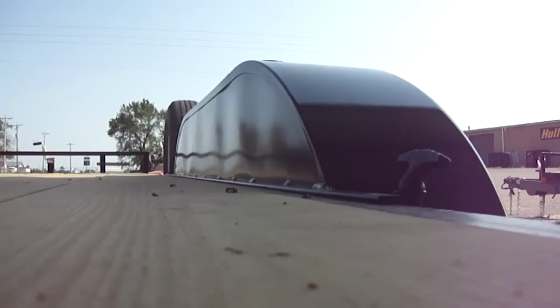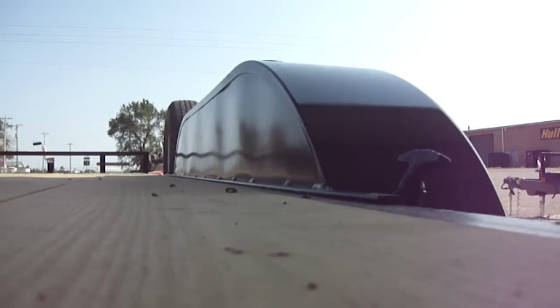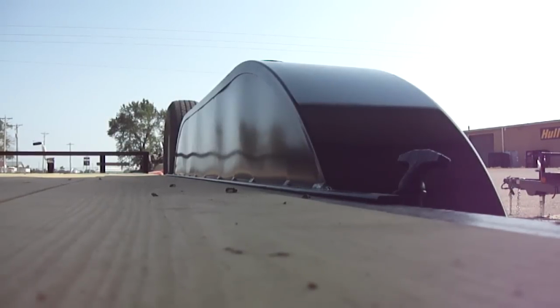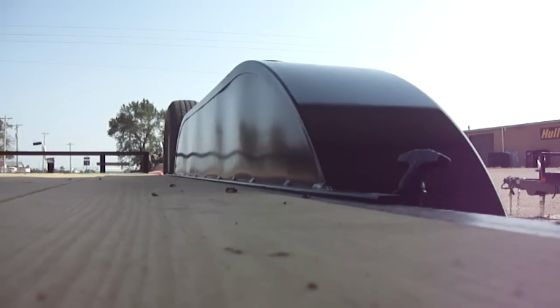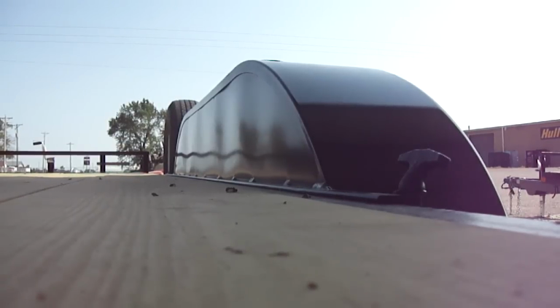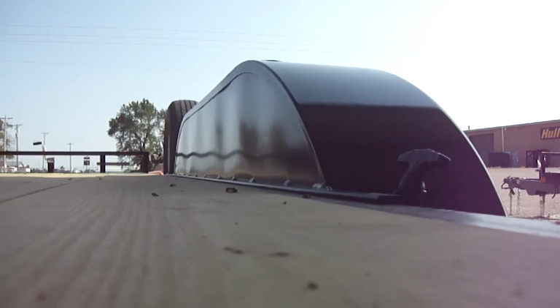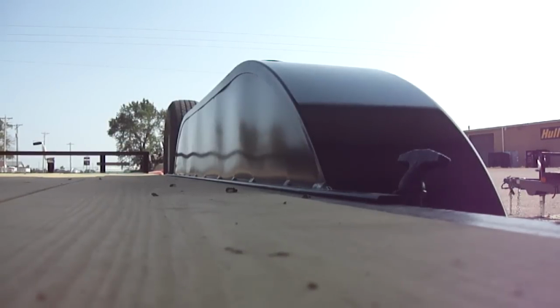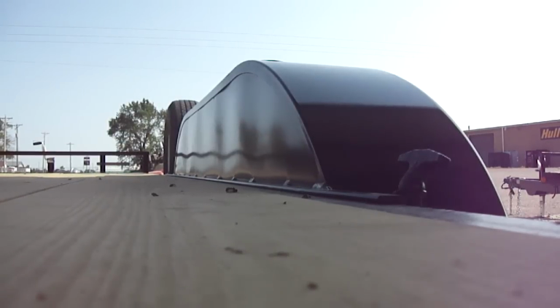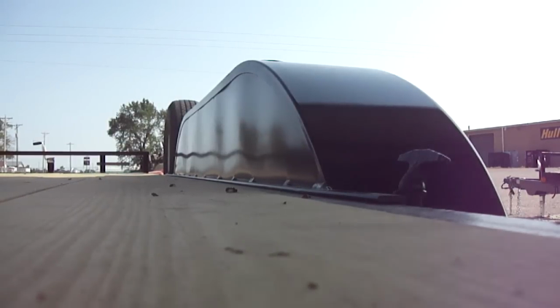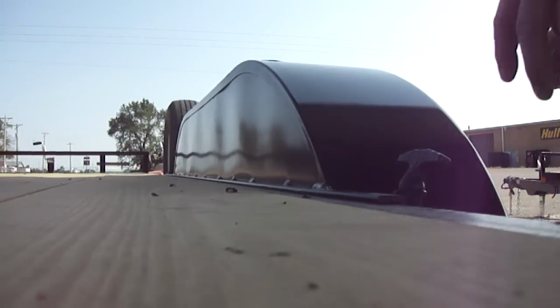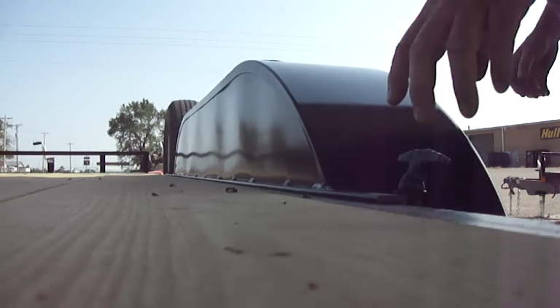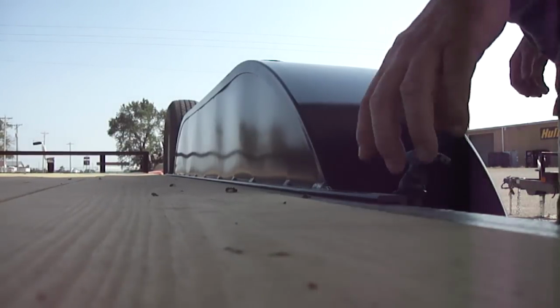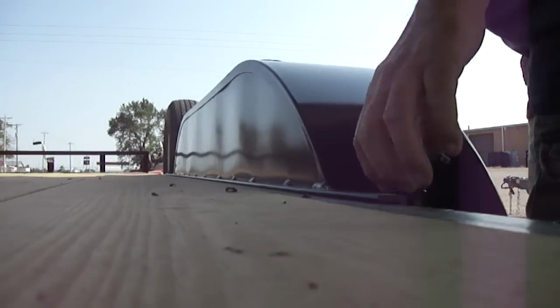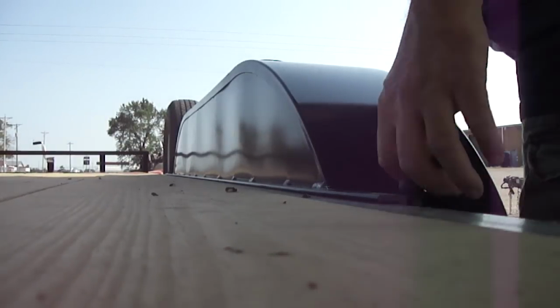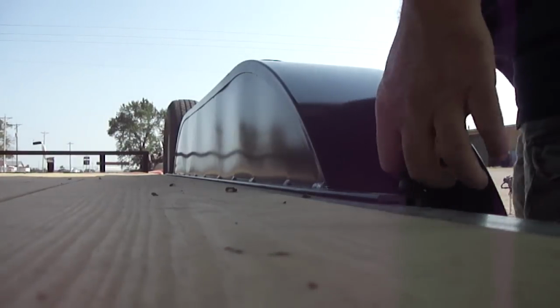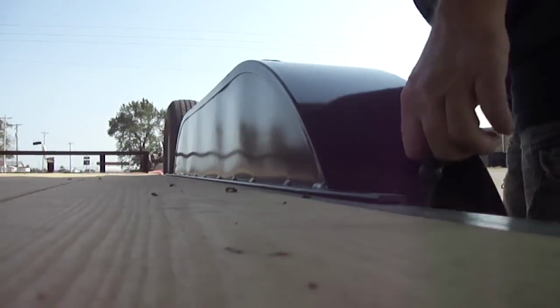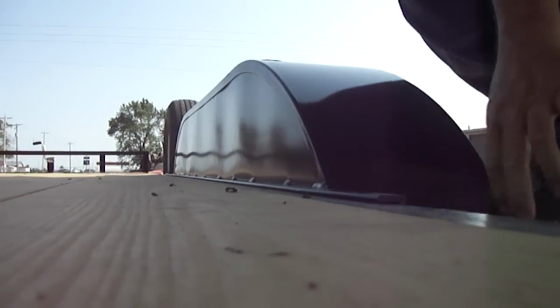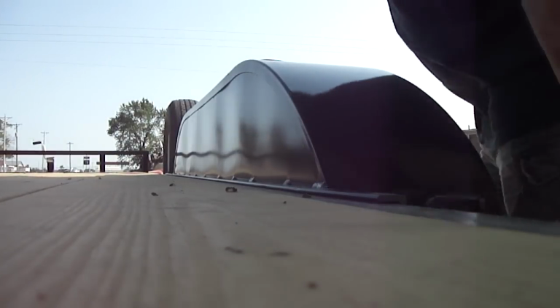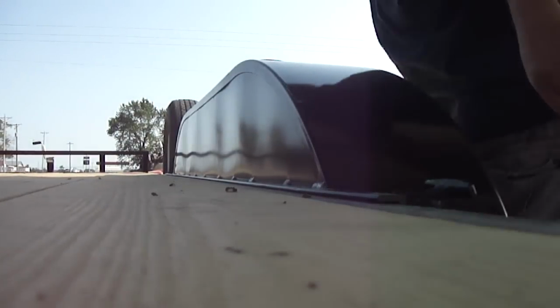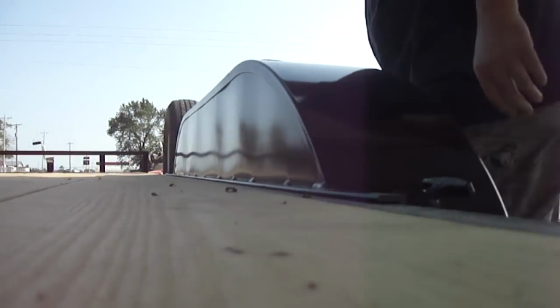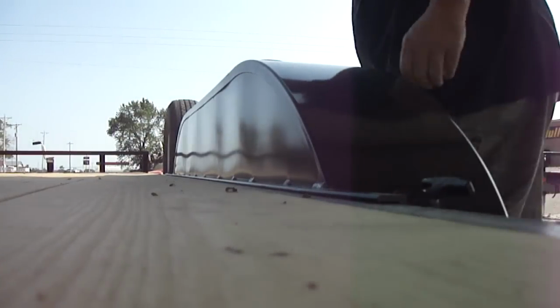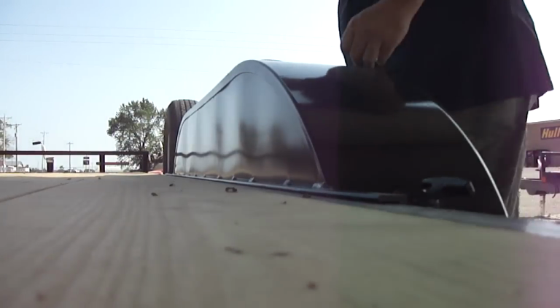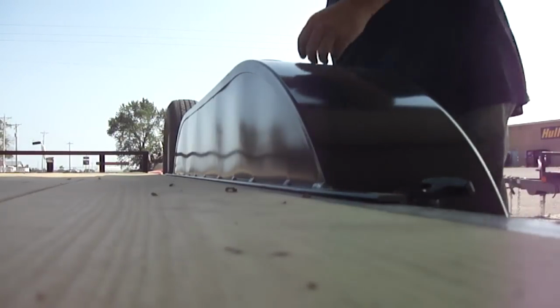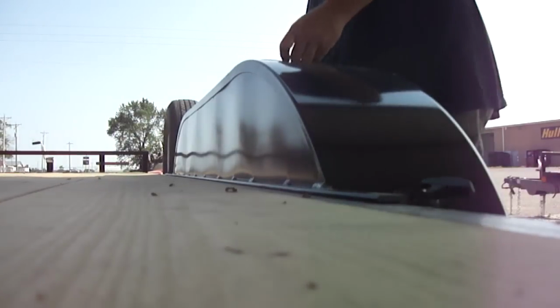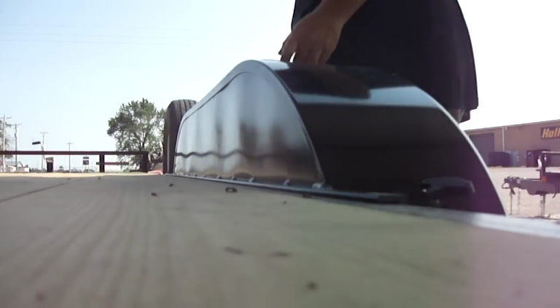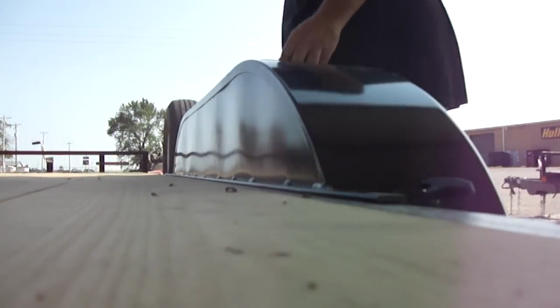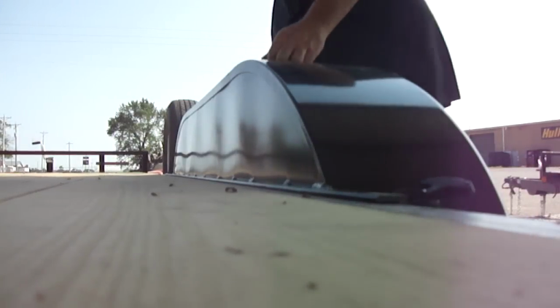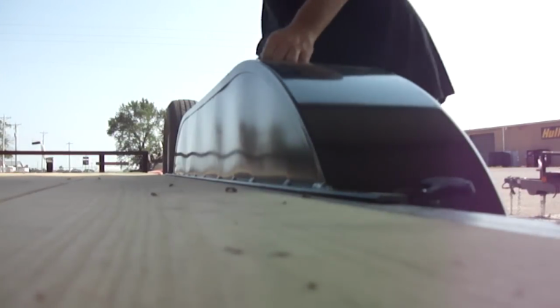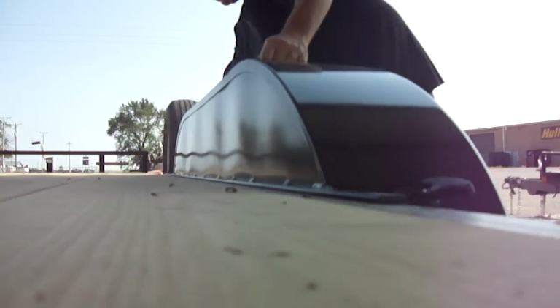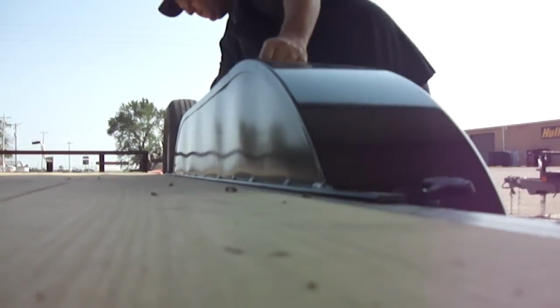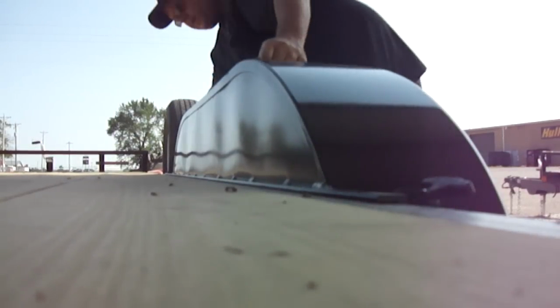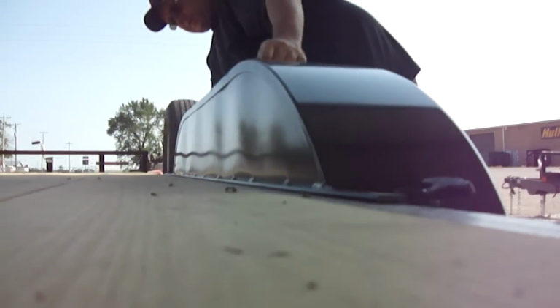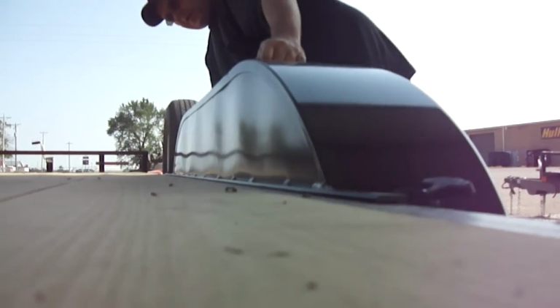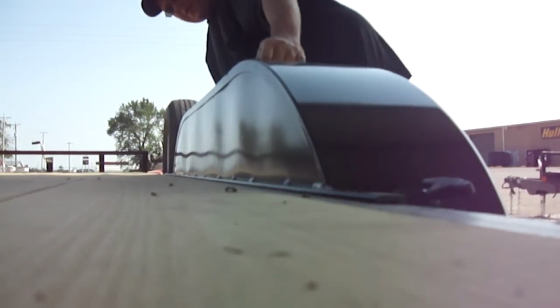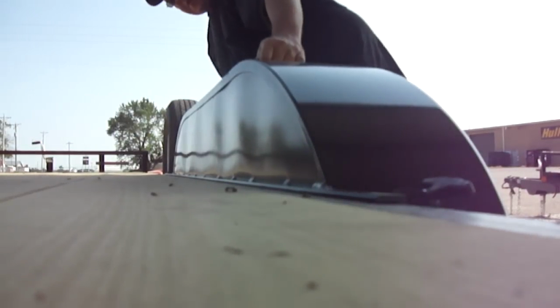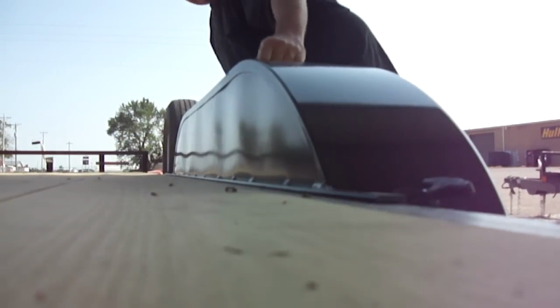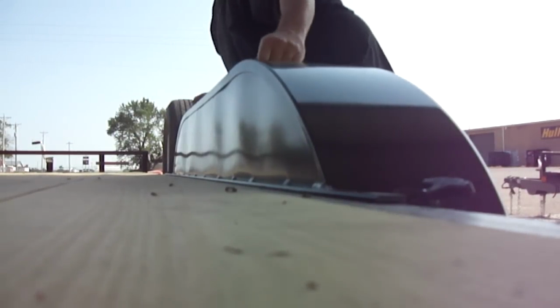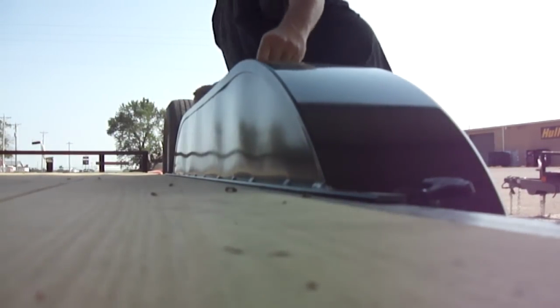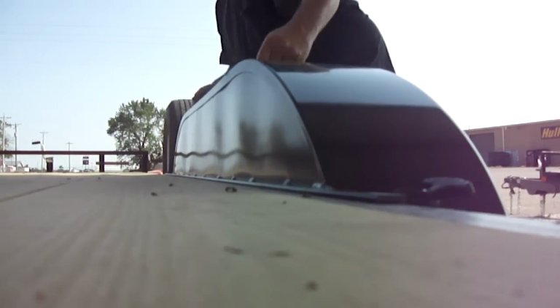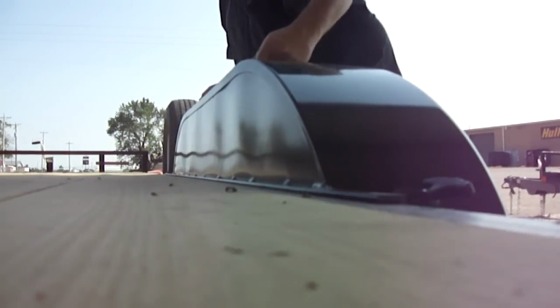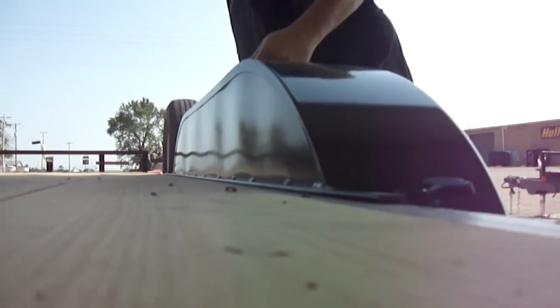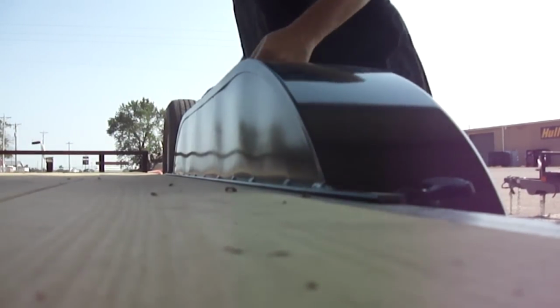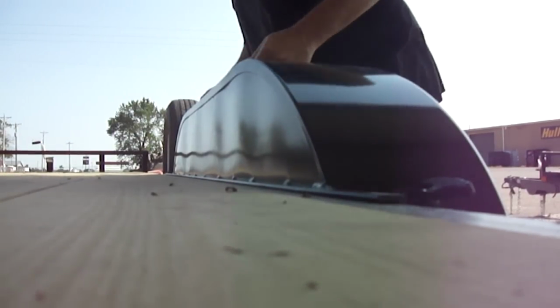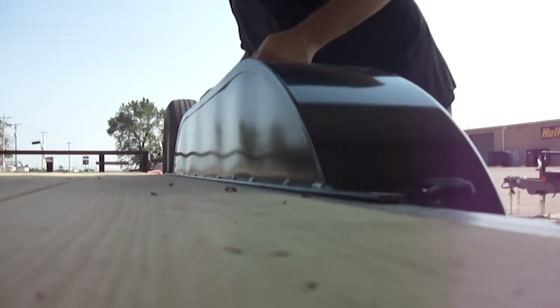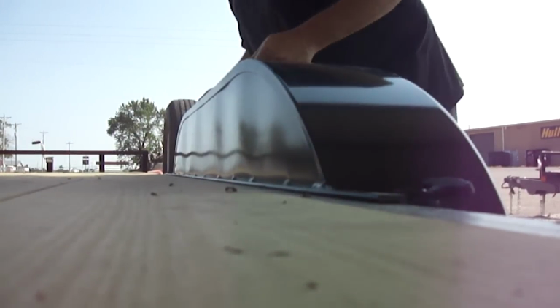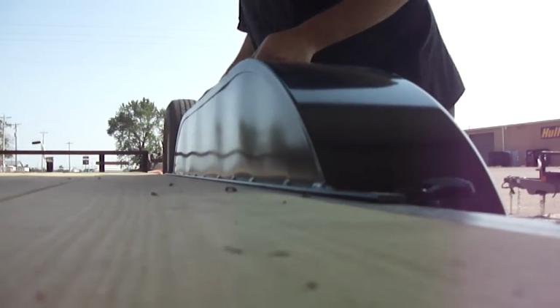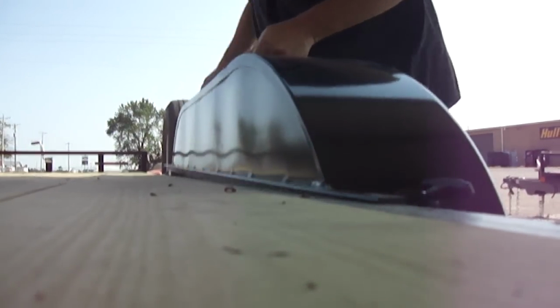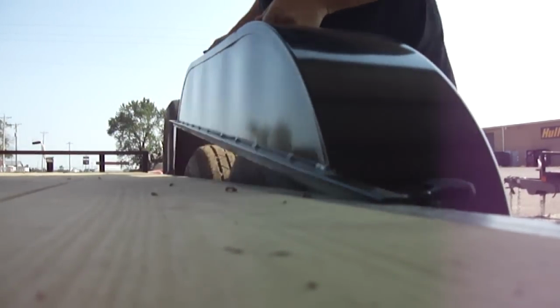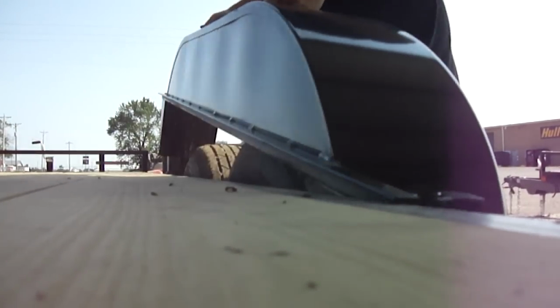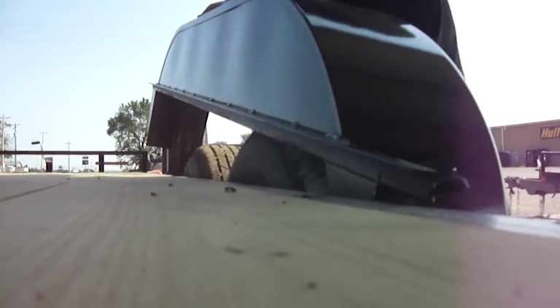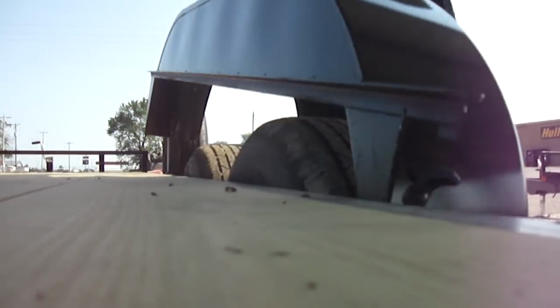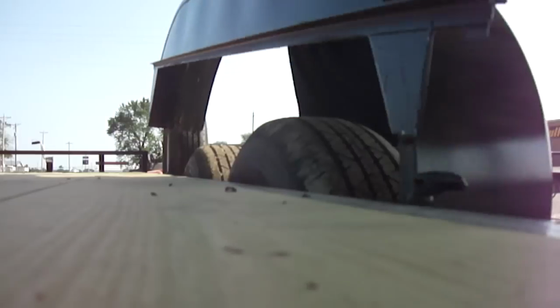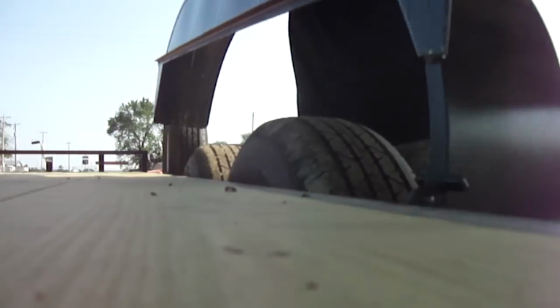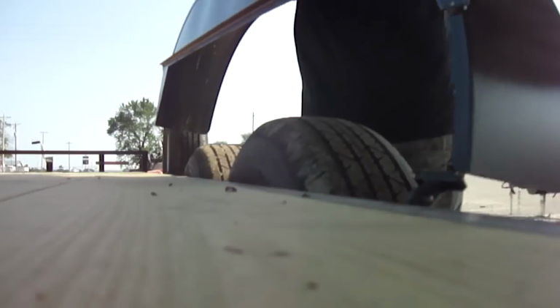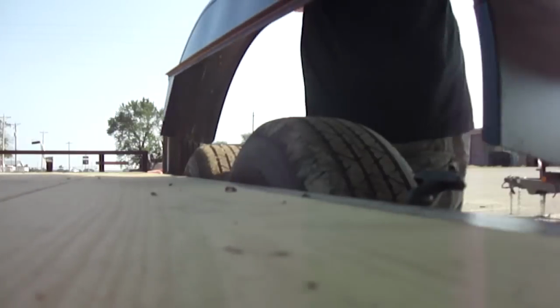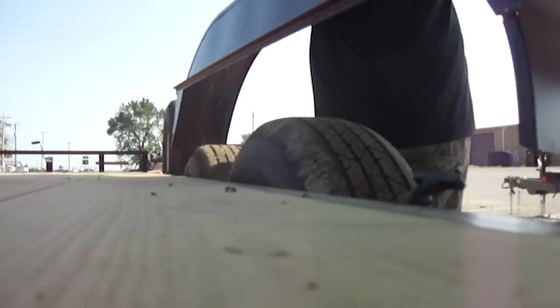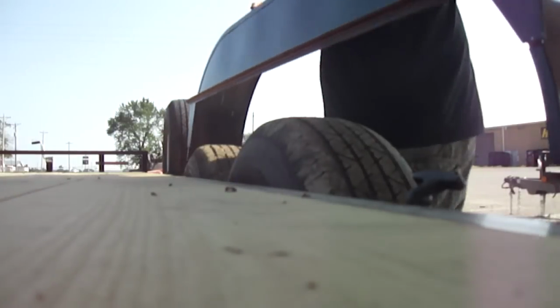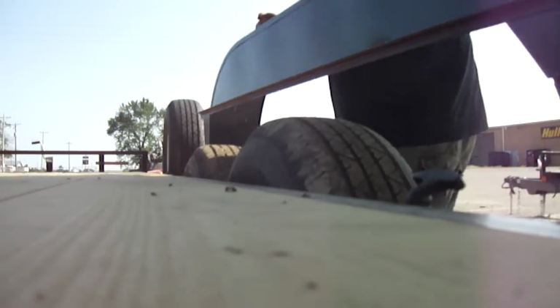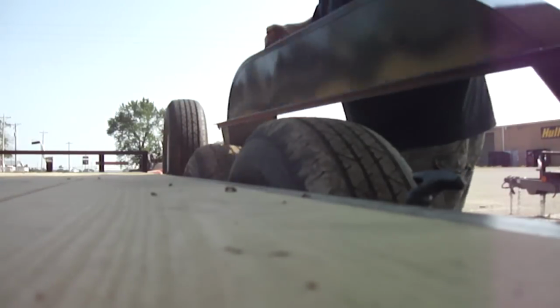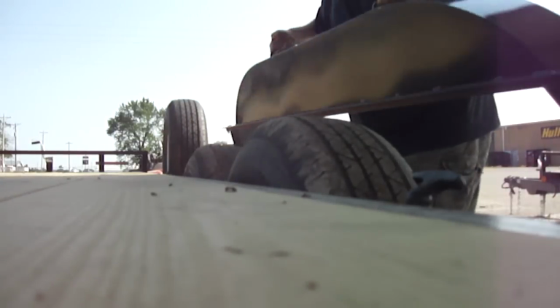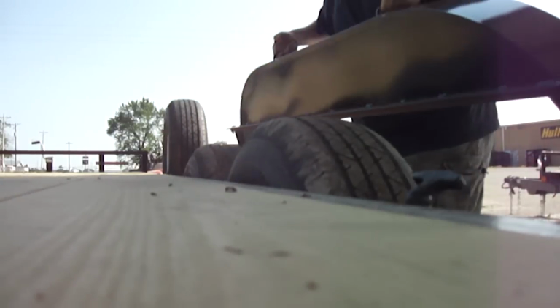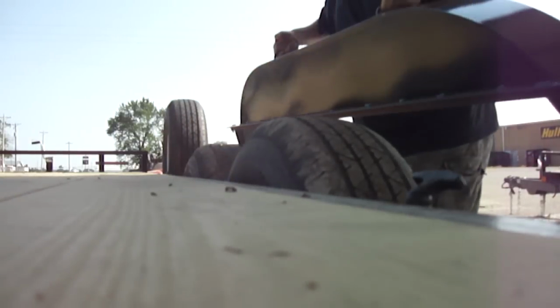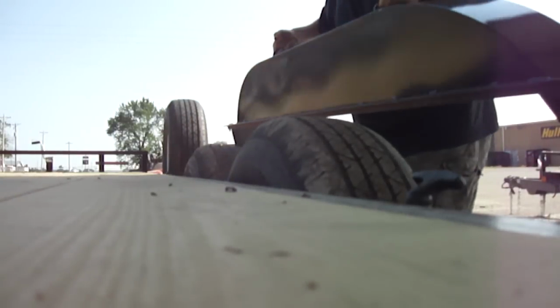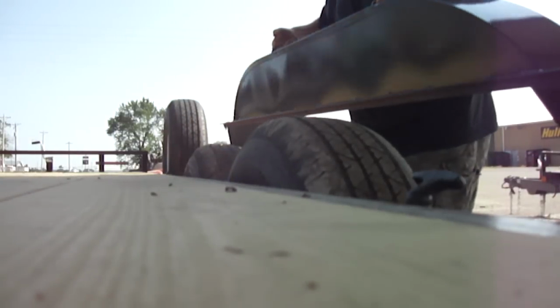Removeable fenders. Under the strap, front strap, pick it up, take it off.